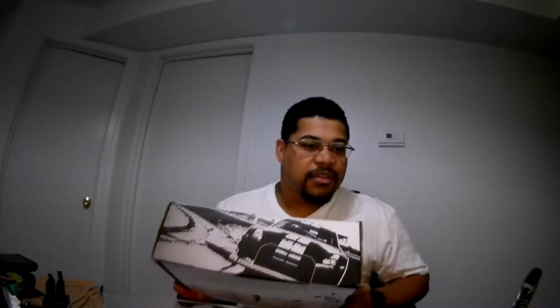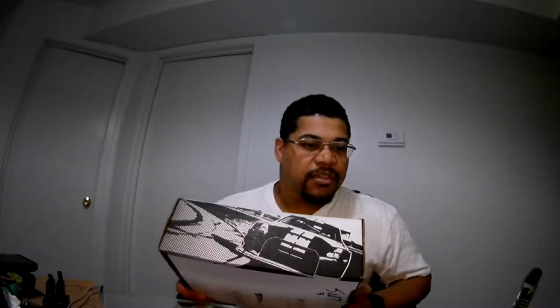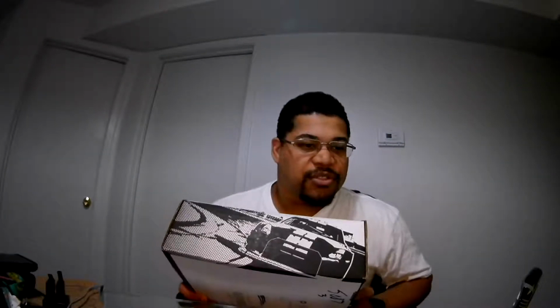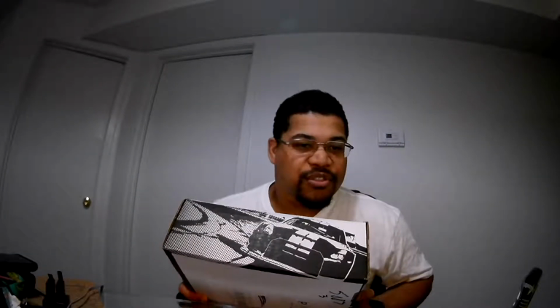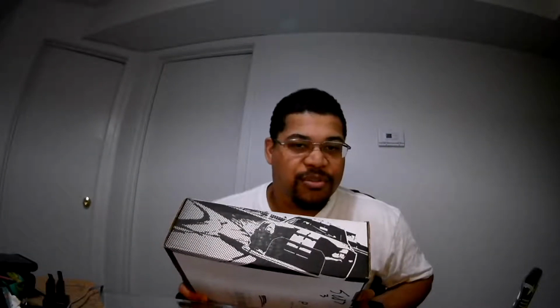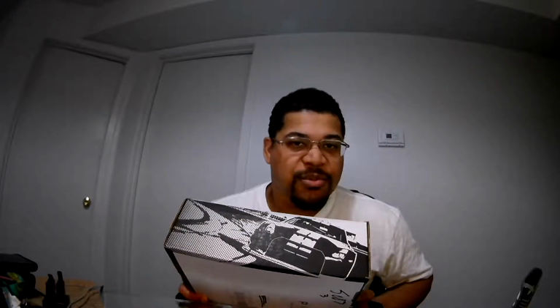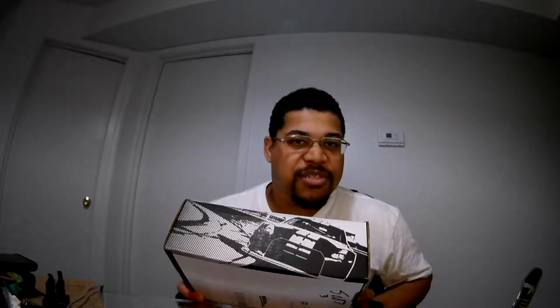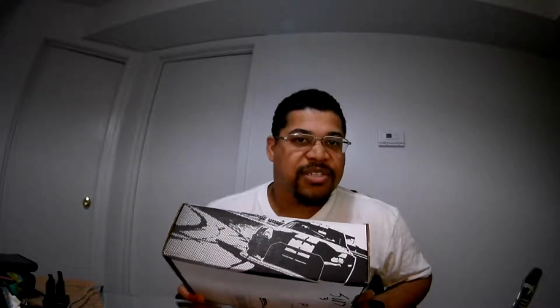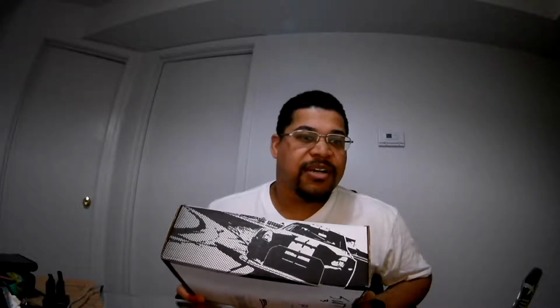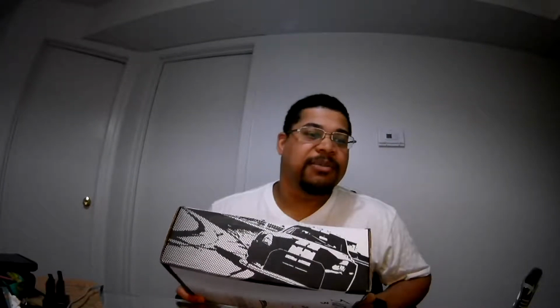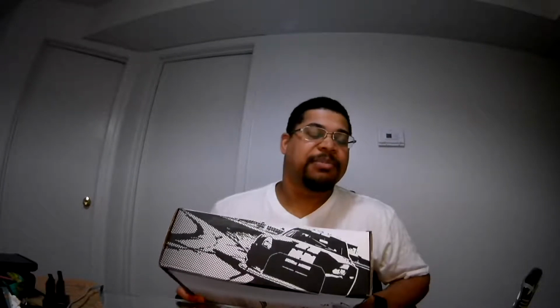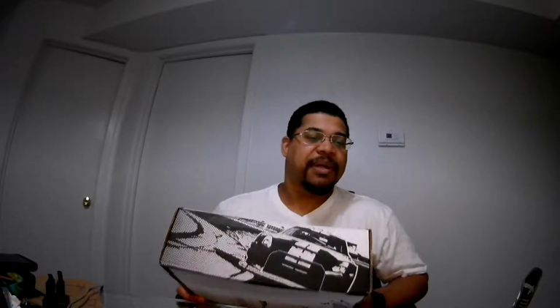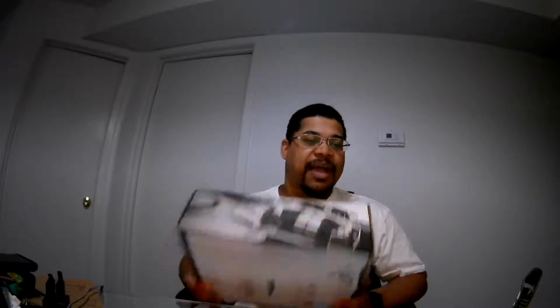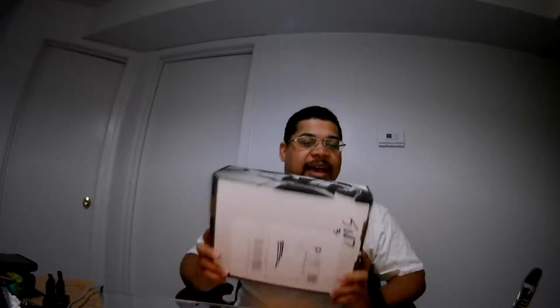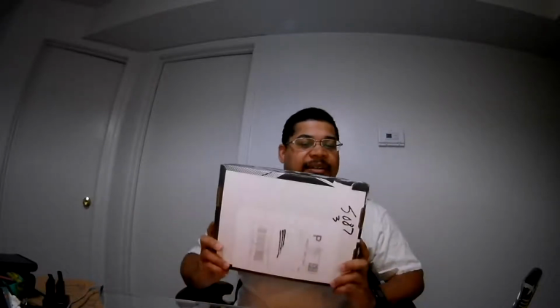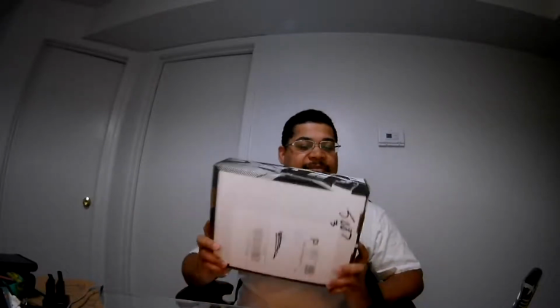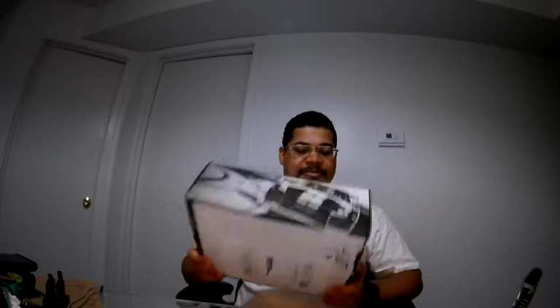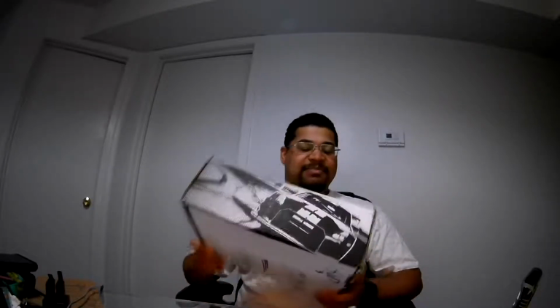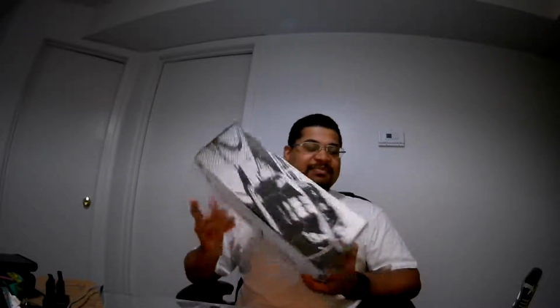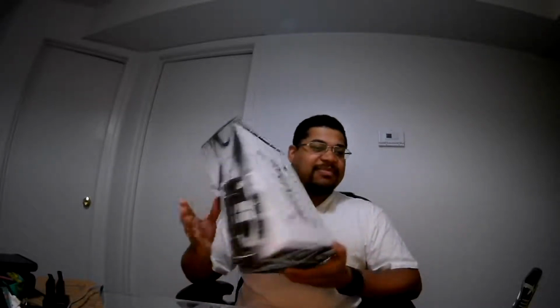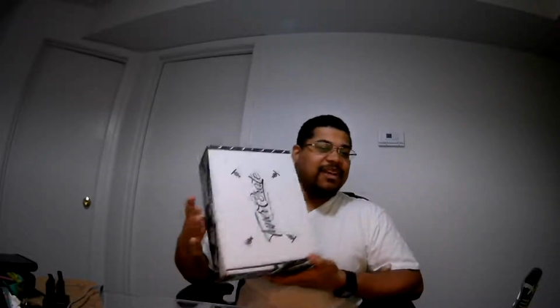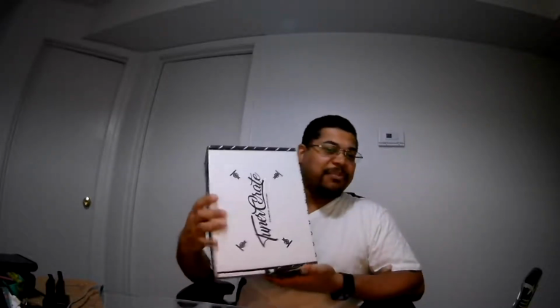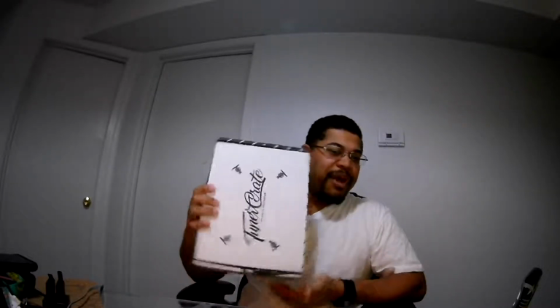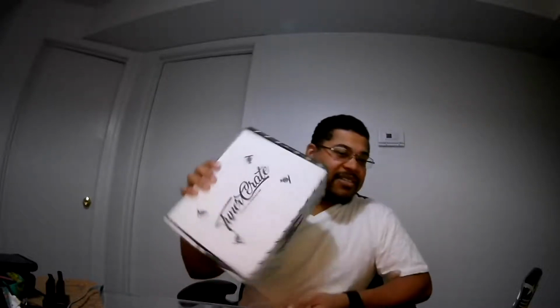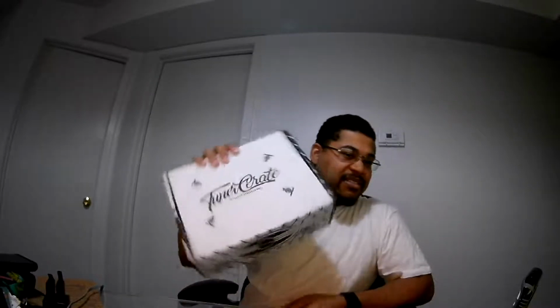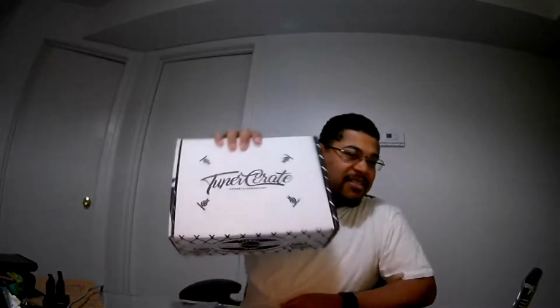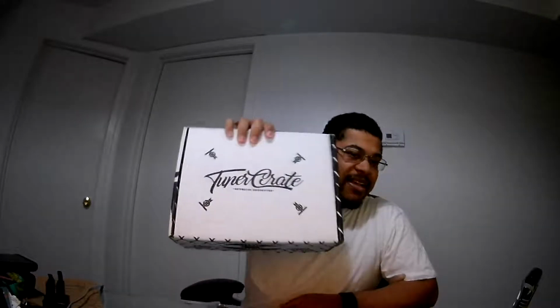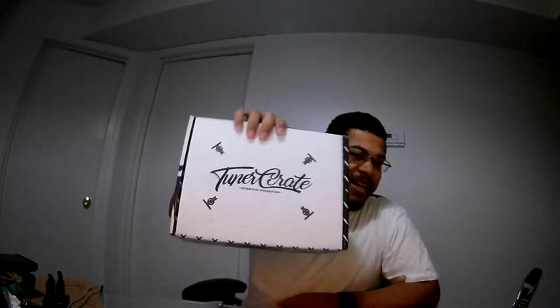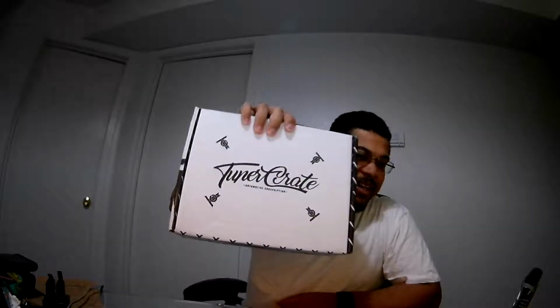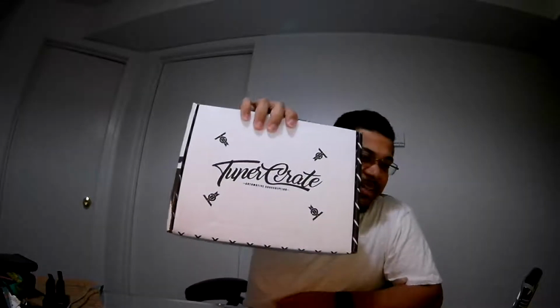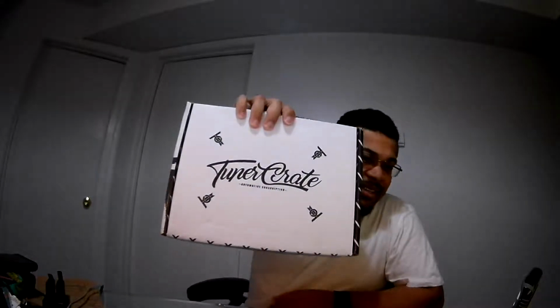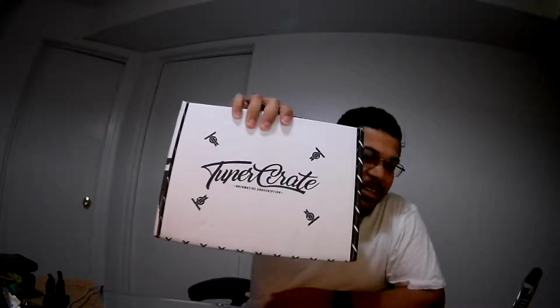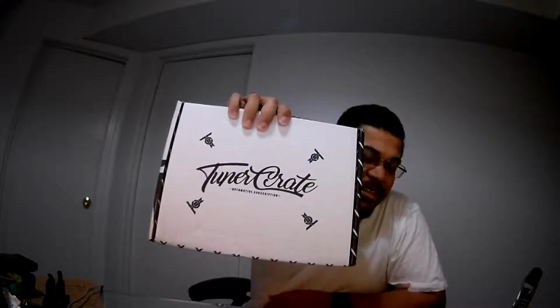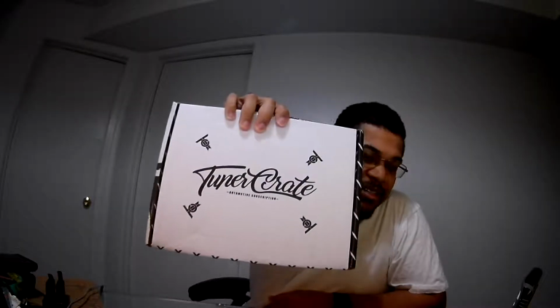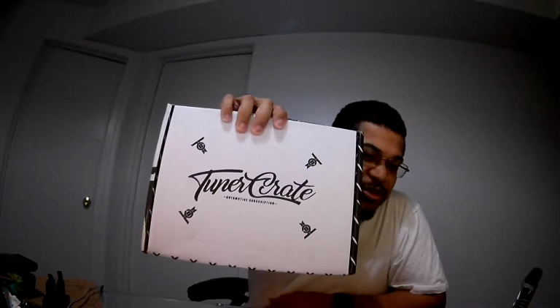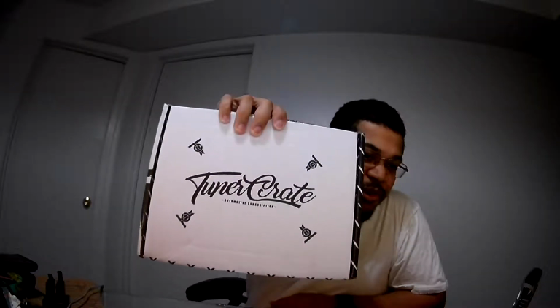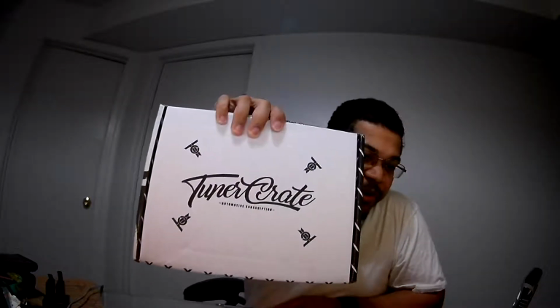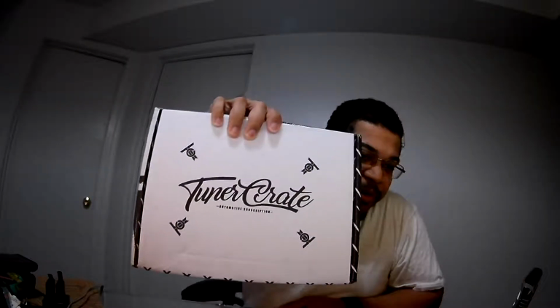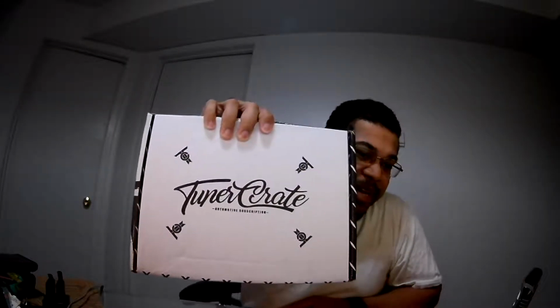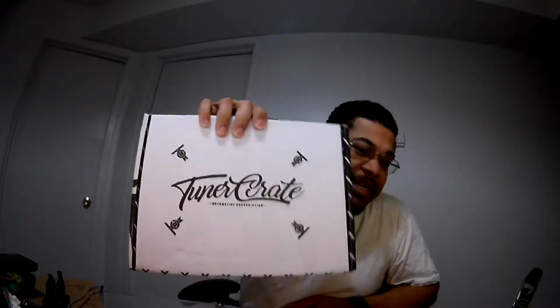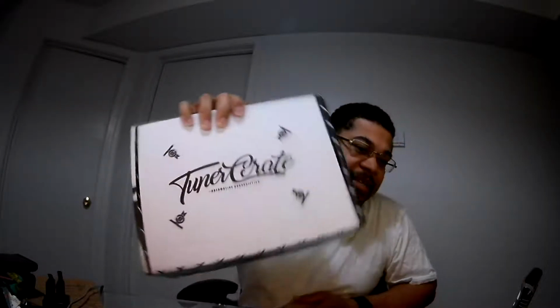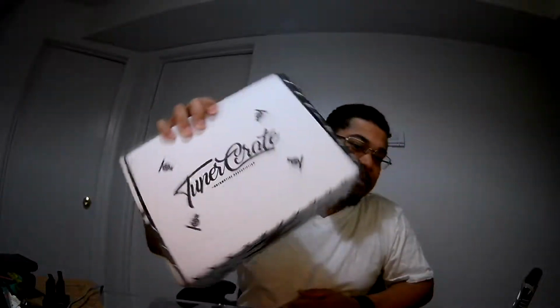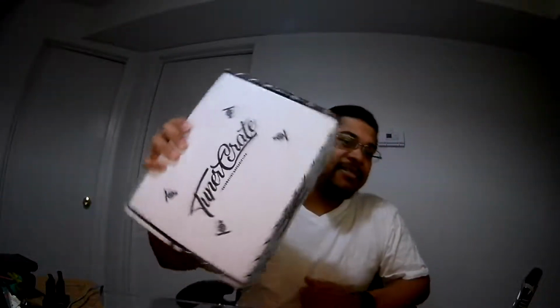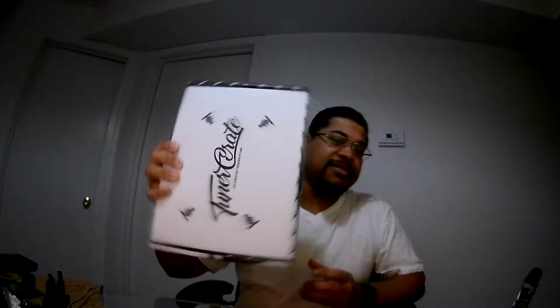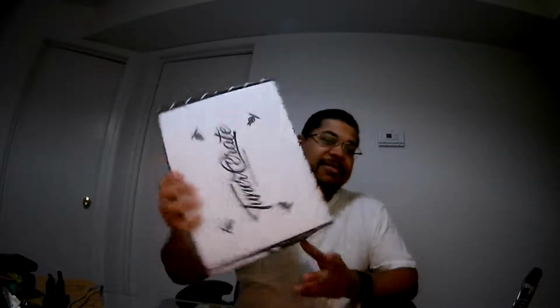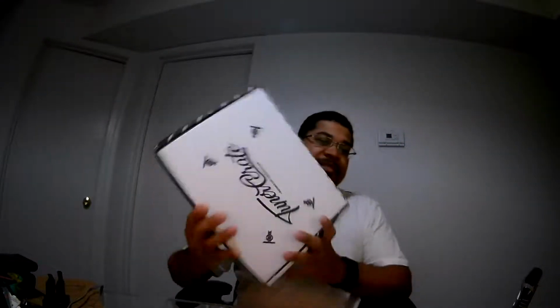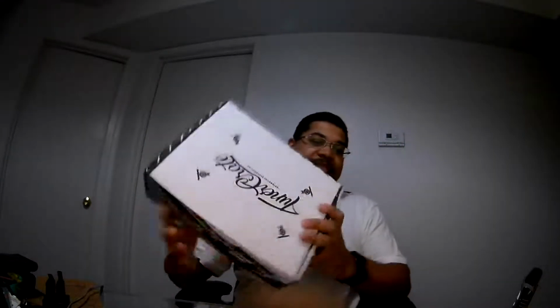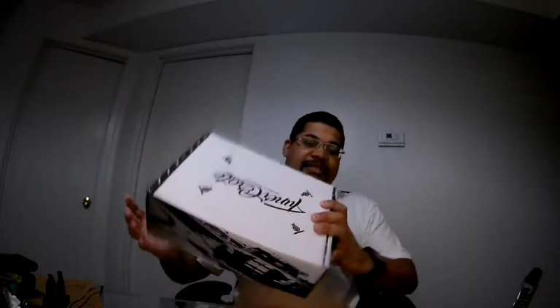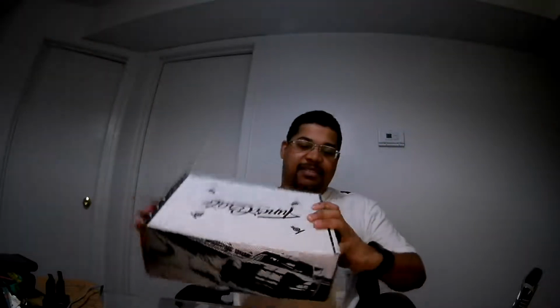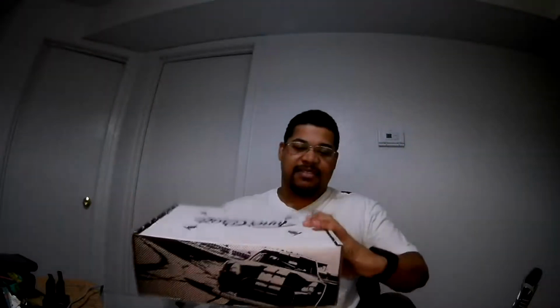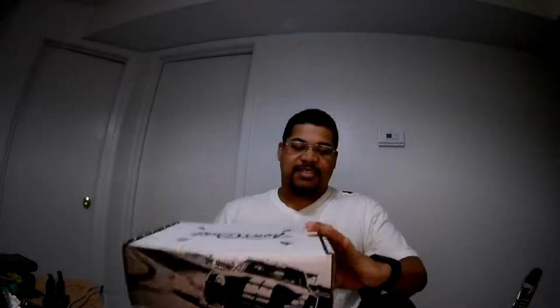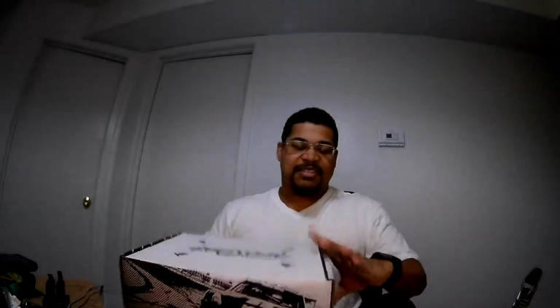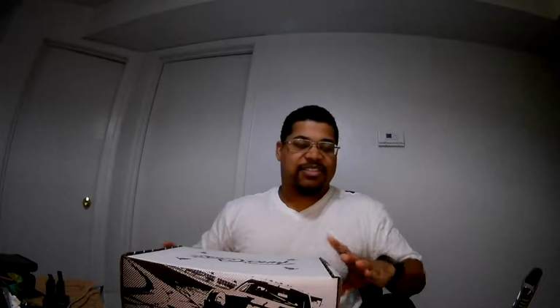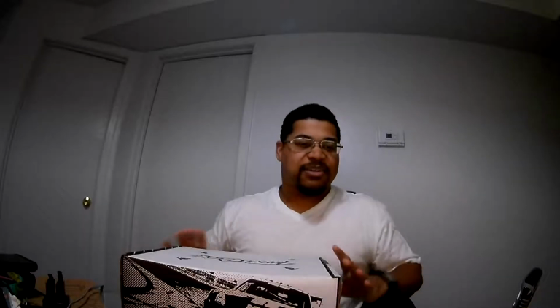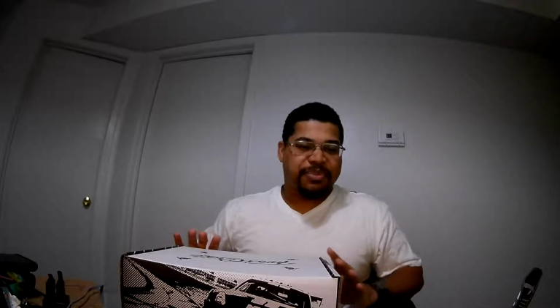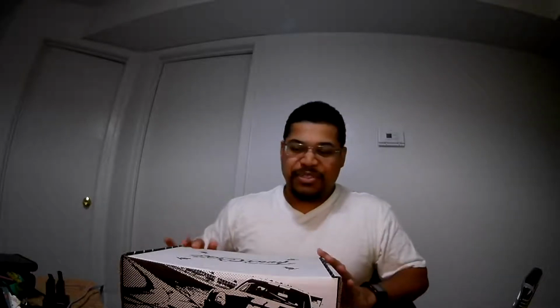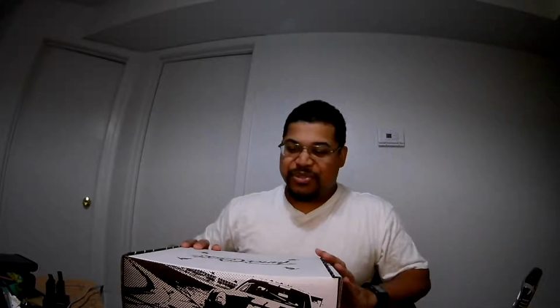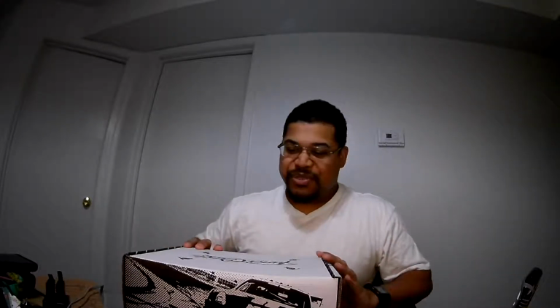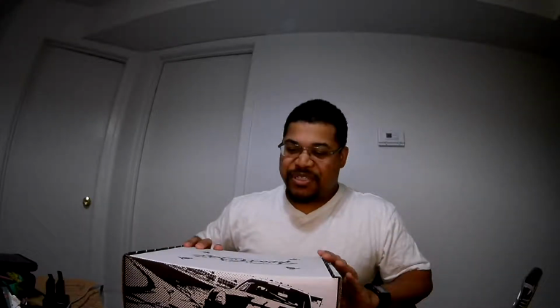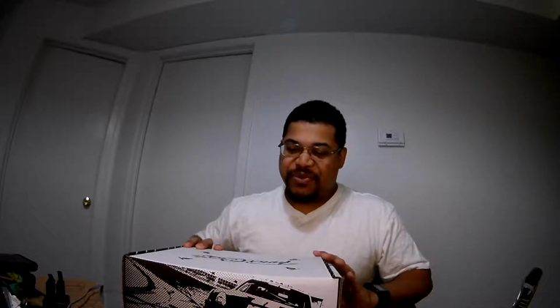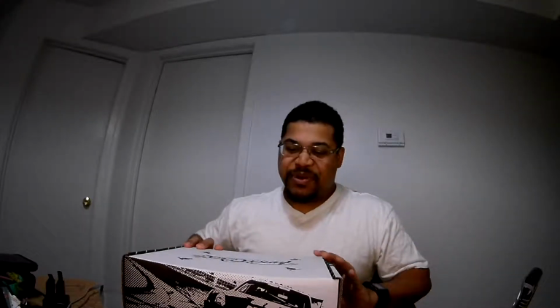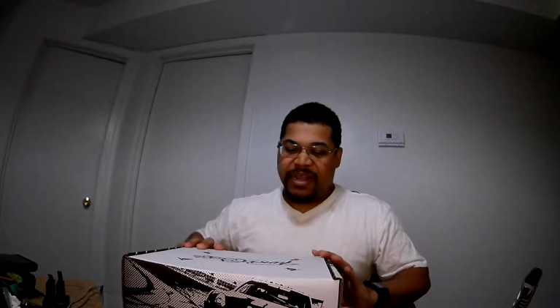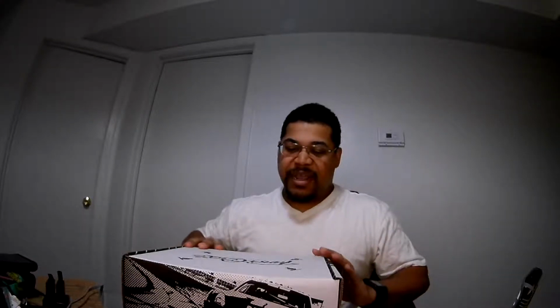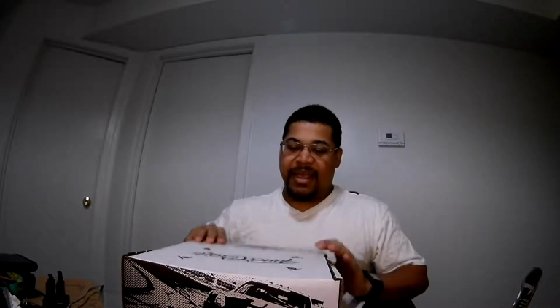YouTube, what's up? I got an unboxing today — Tuner Crate. Let's jump into it and see what I got.